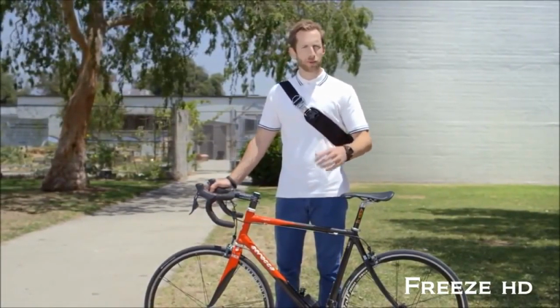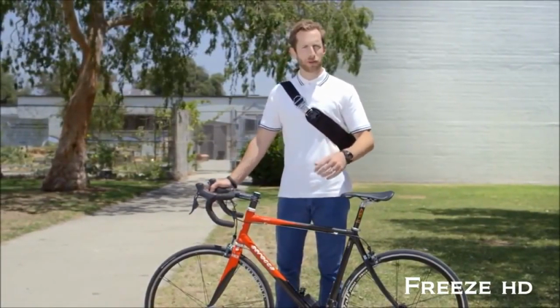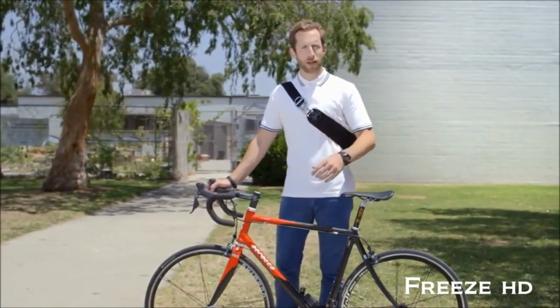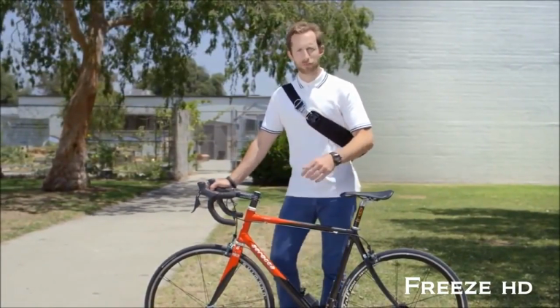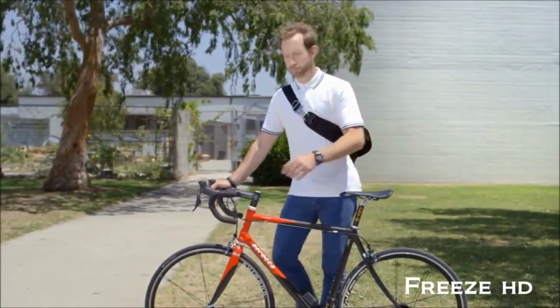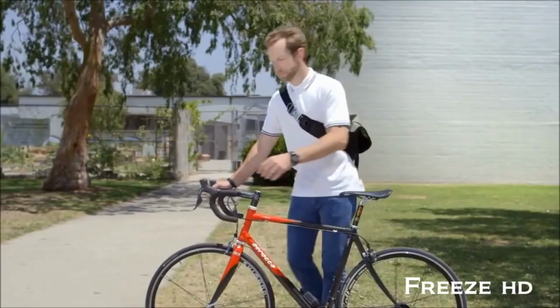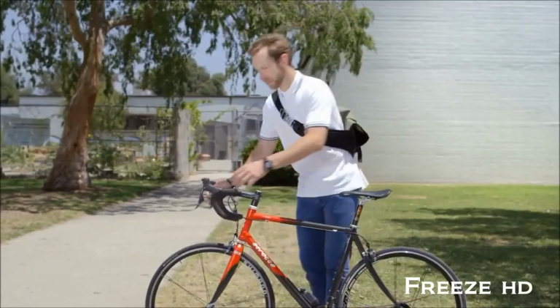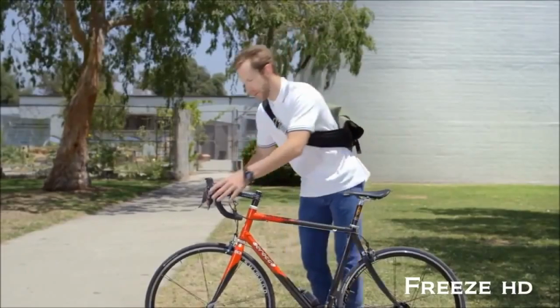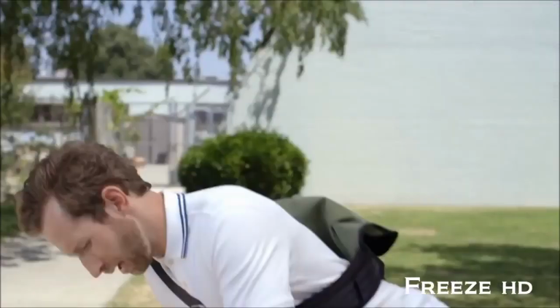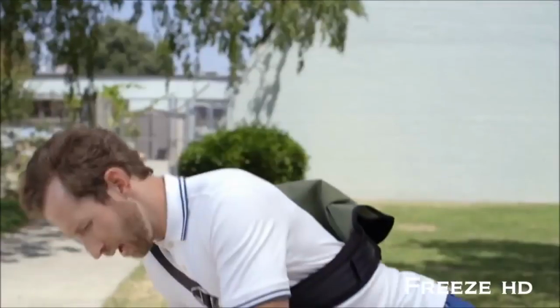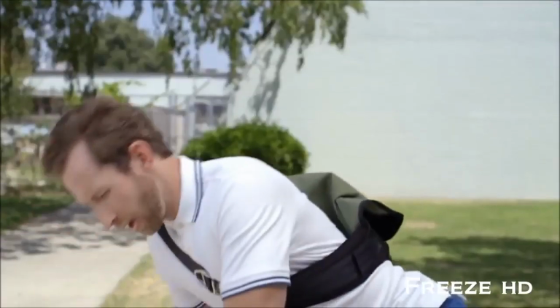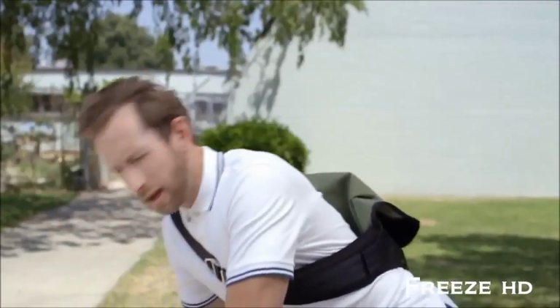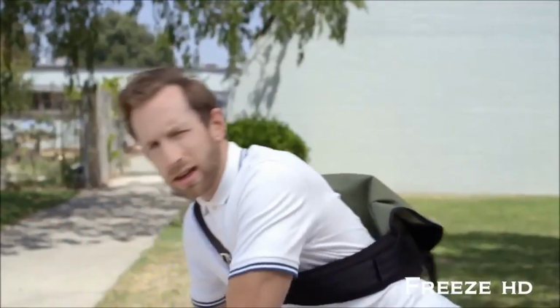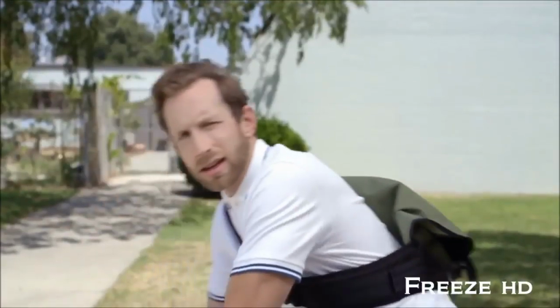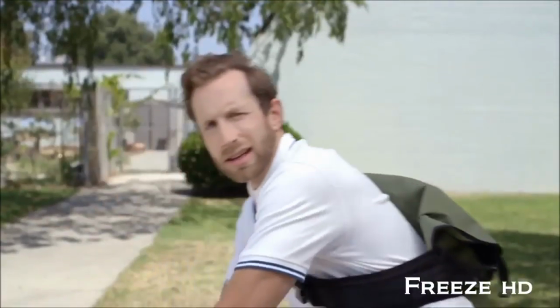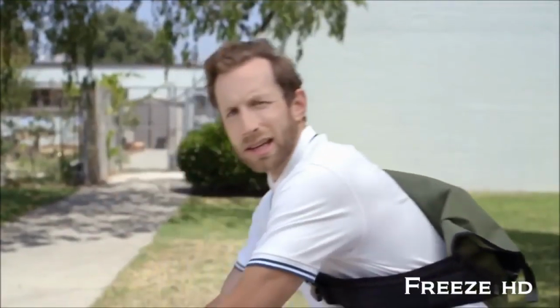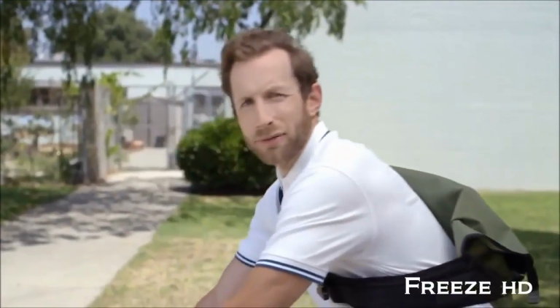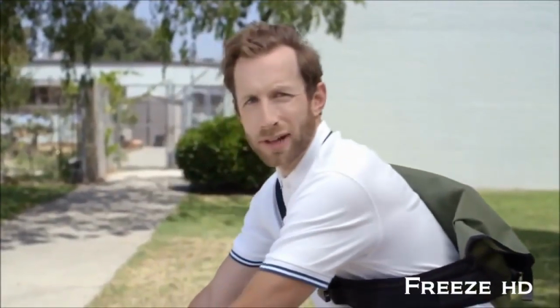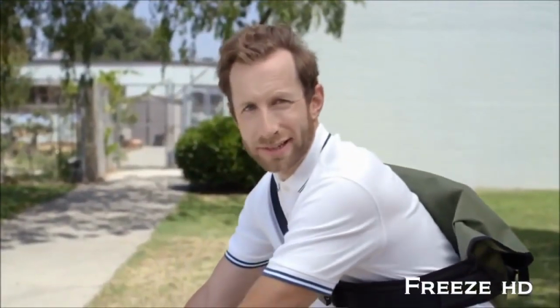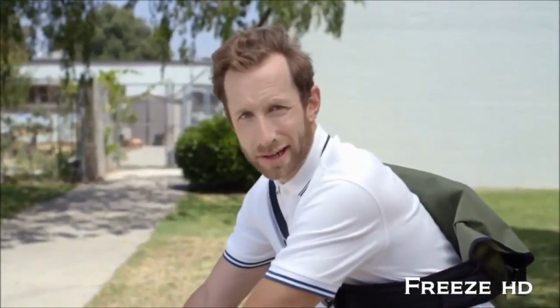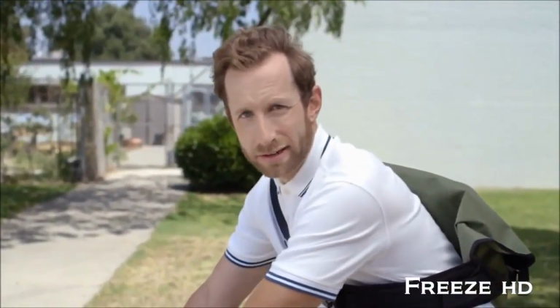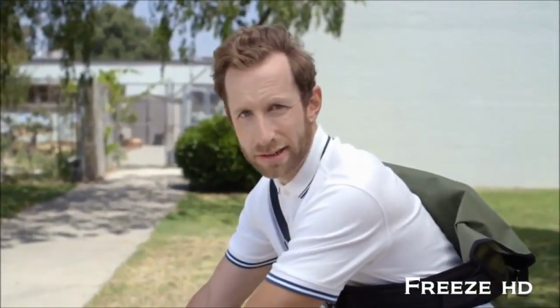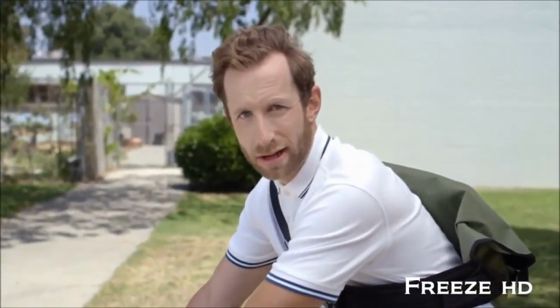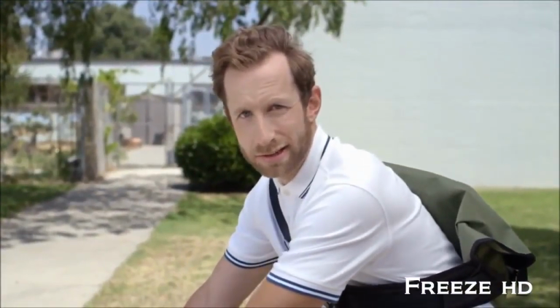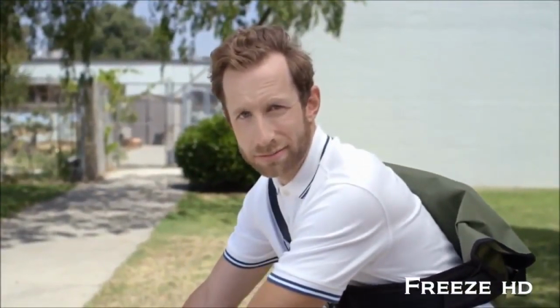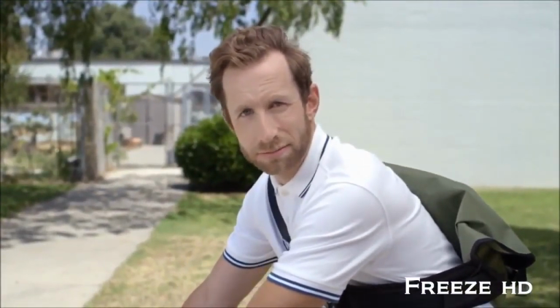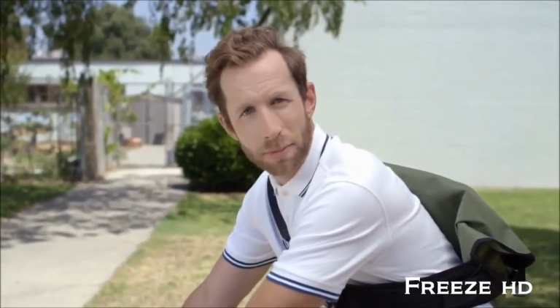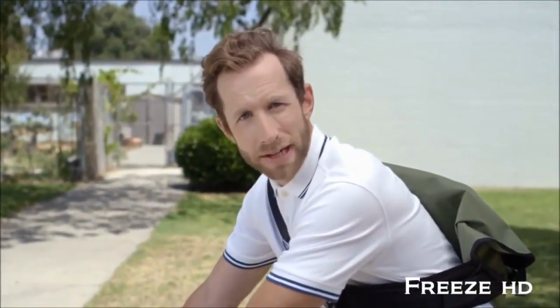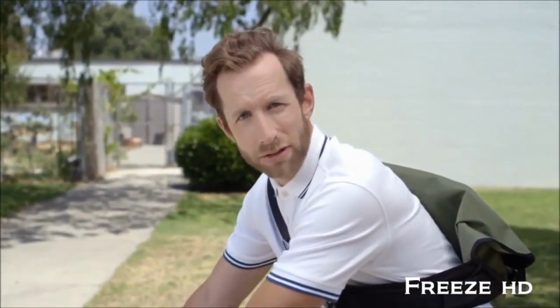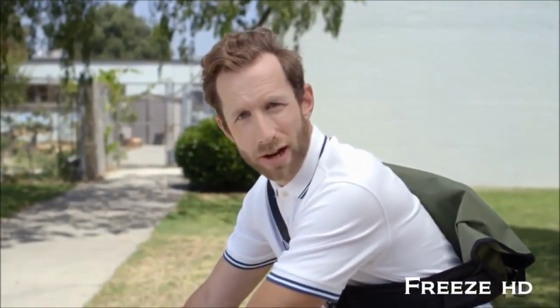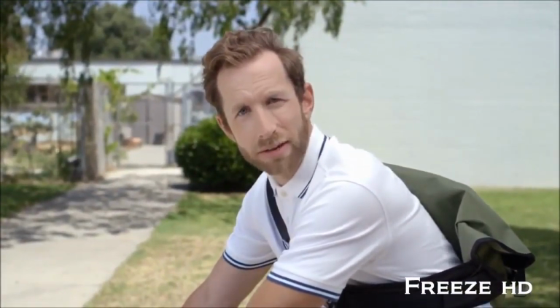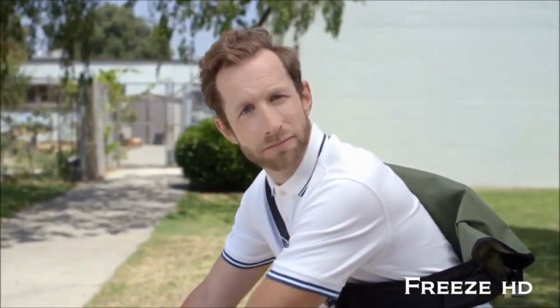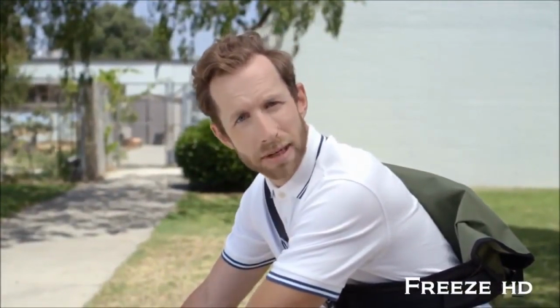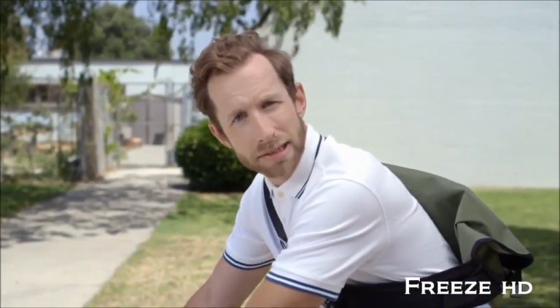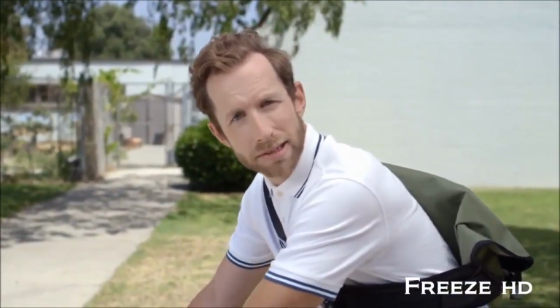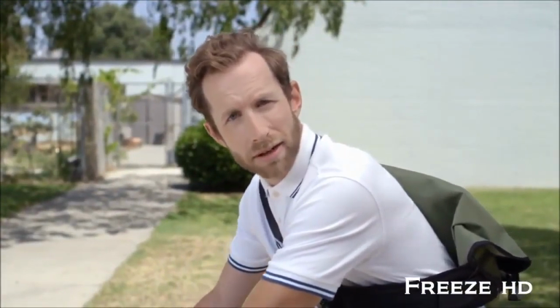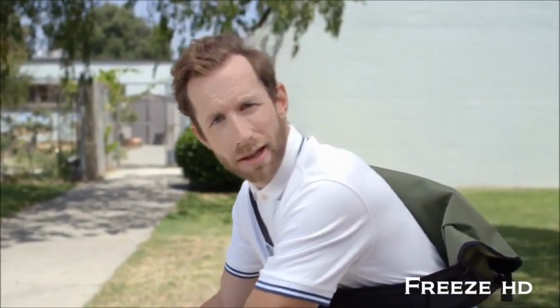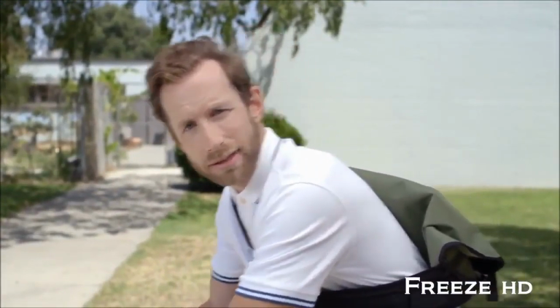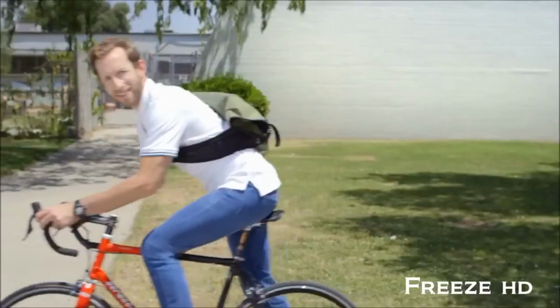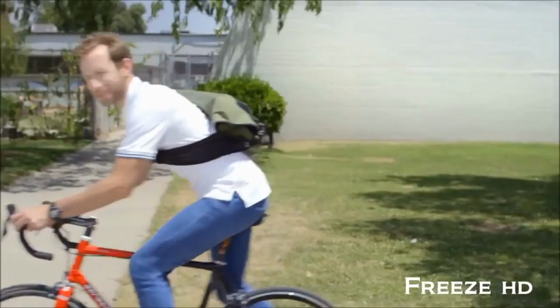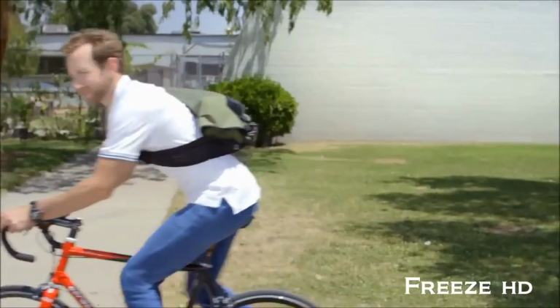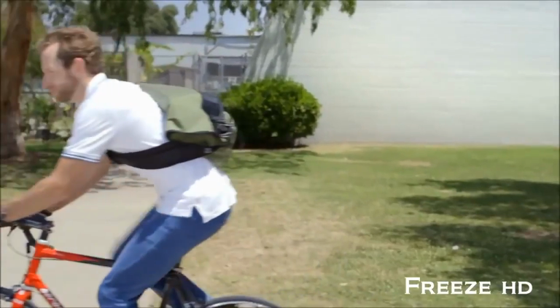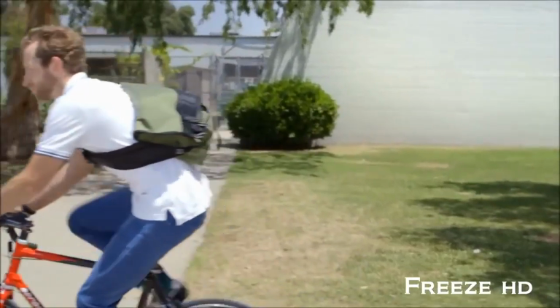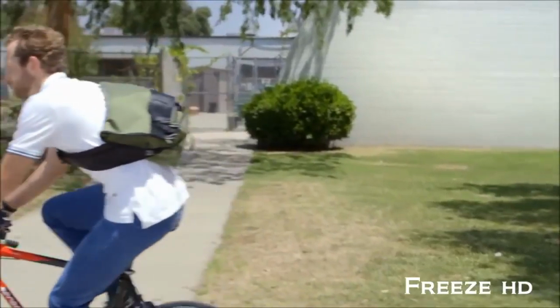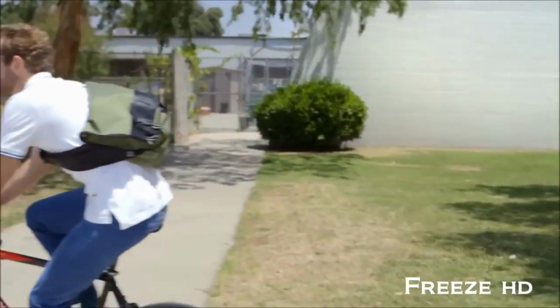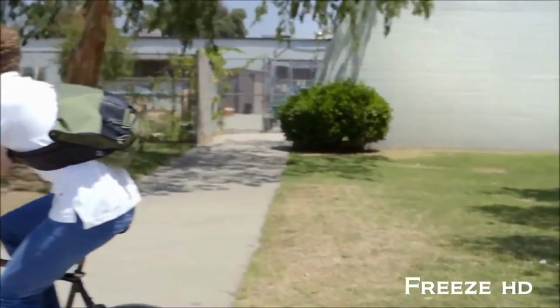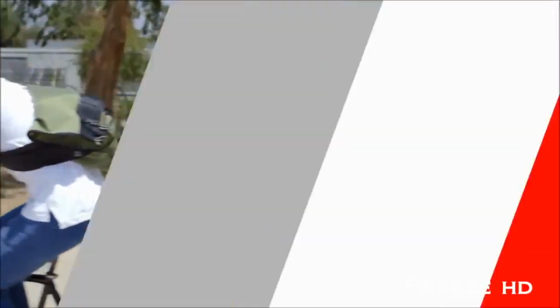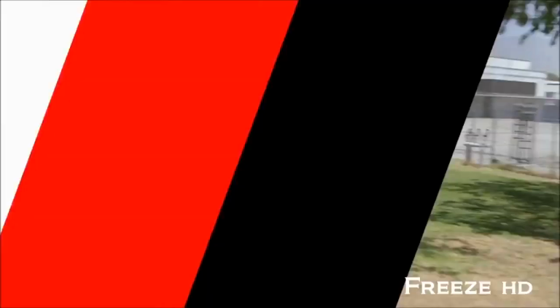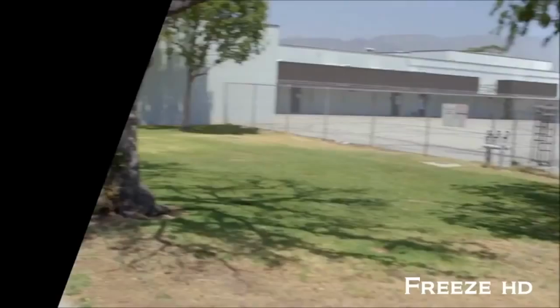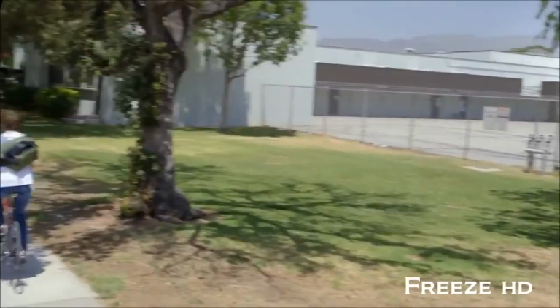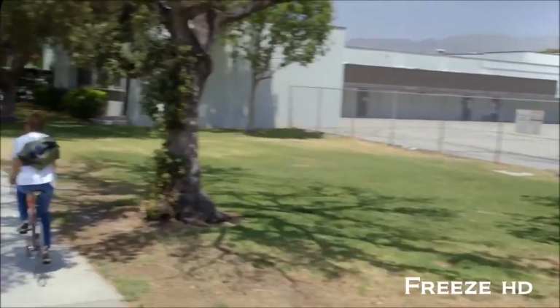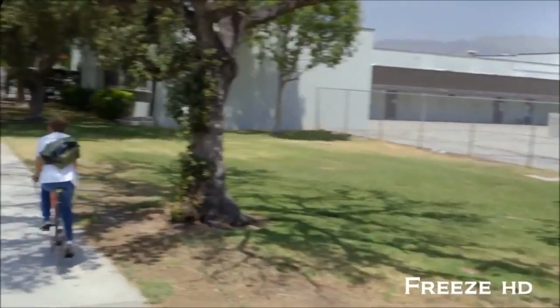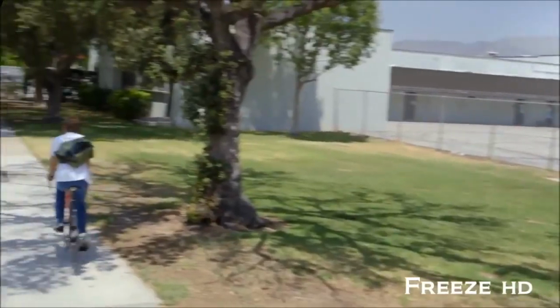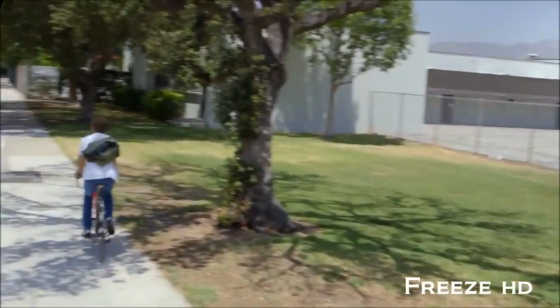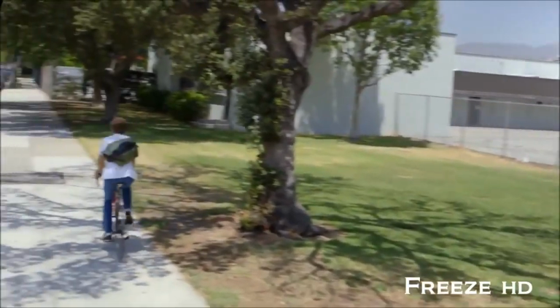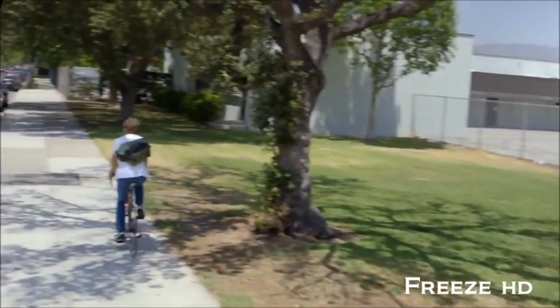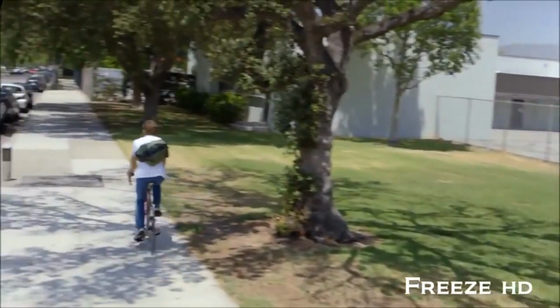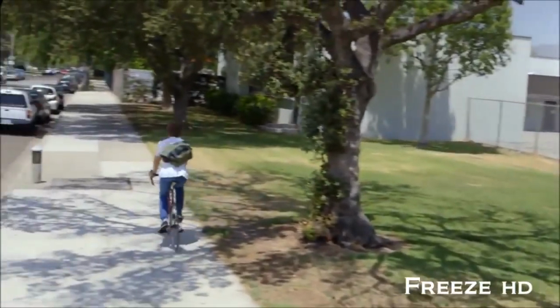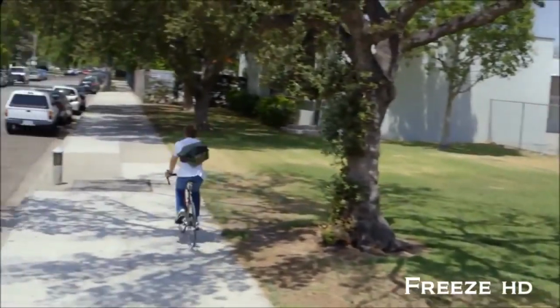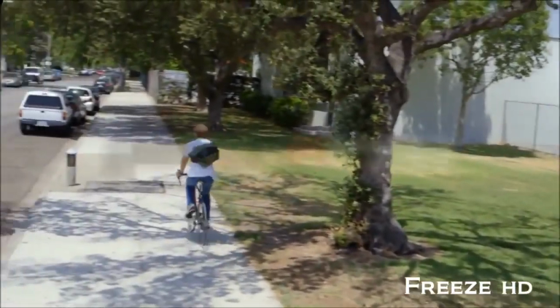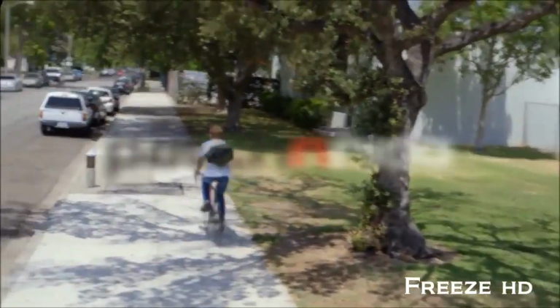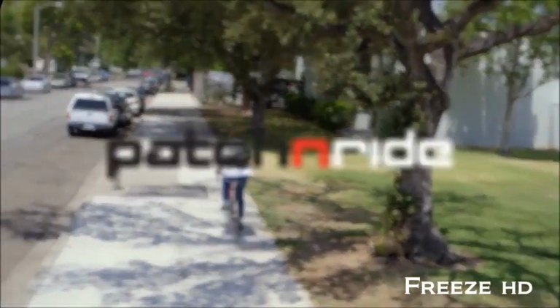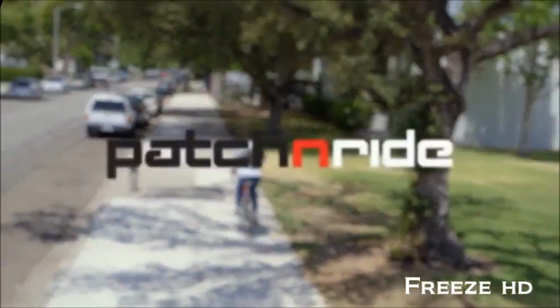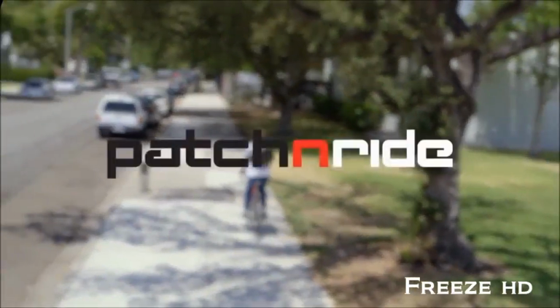That's pretty great. Getting a flat tire sucks, but Patch and Ride makes it suck less. Patch and Ride.